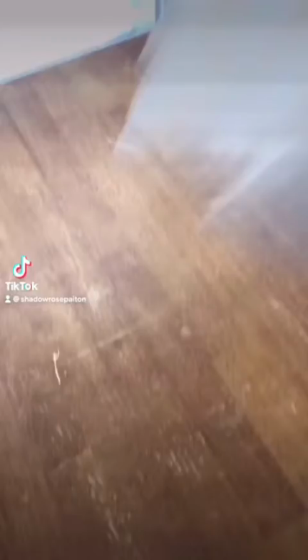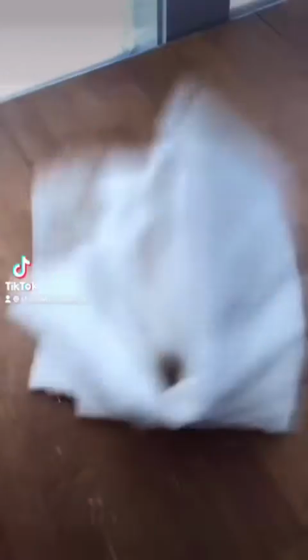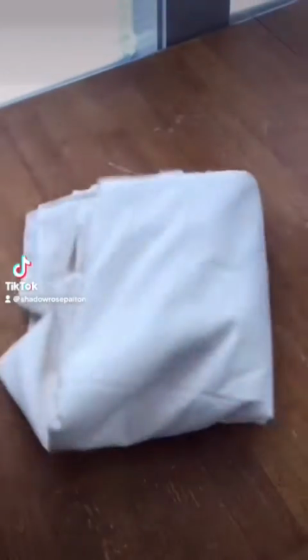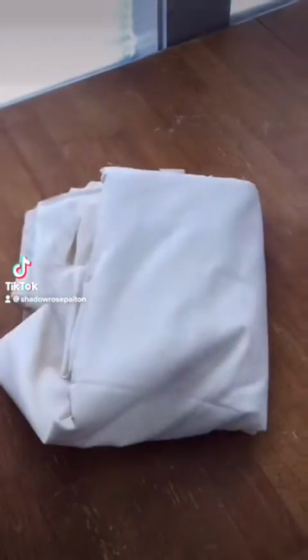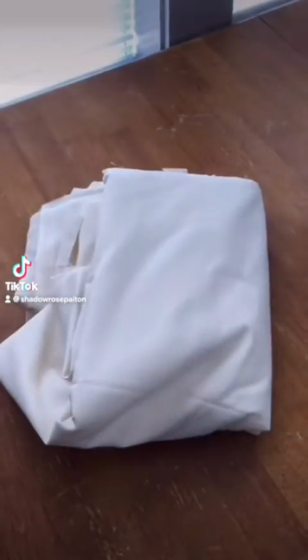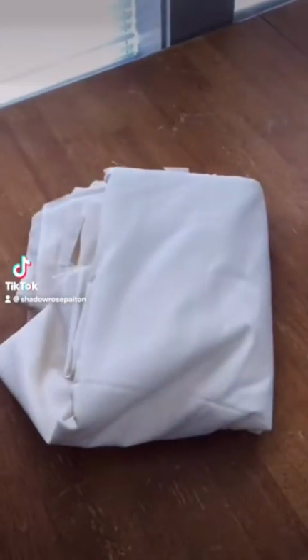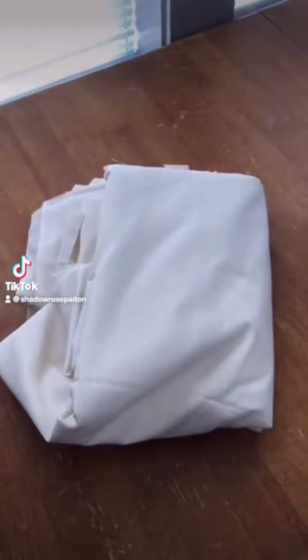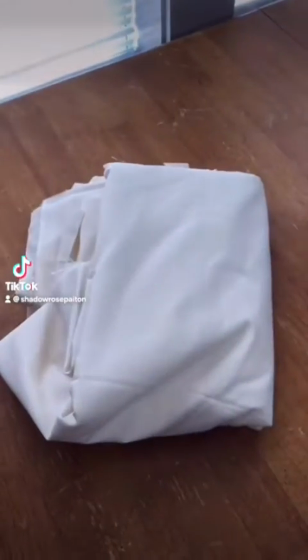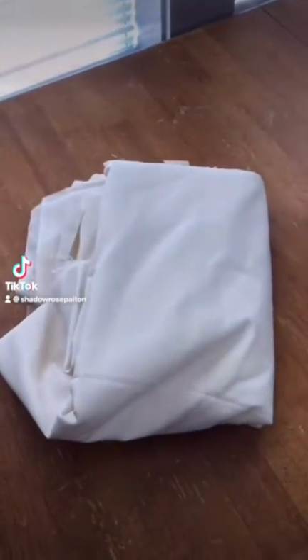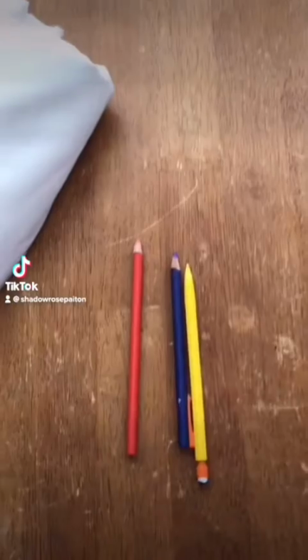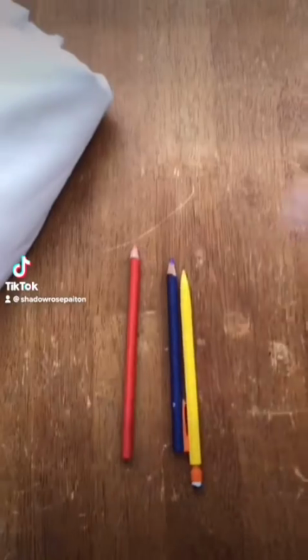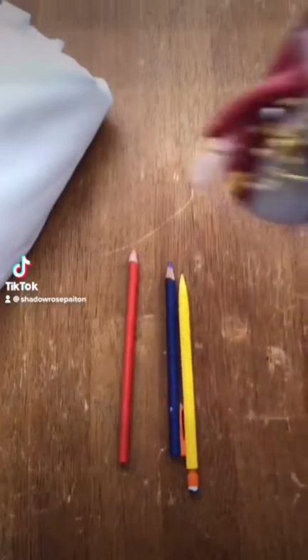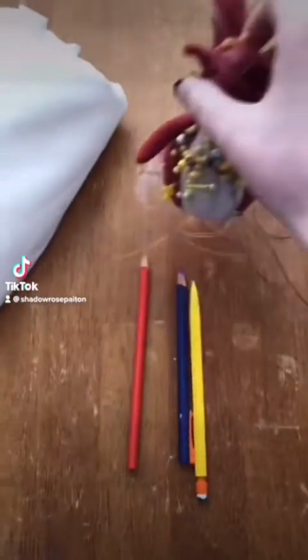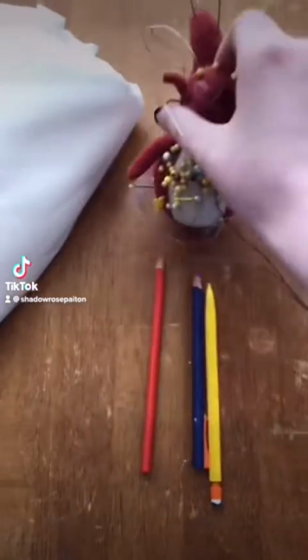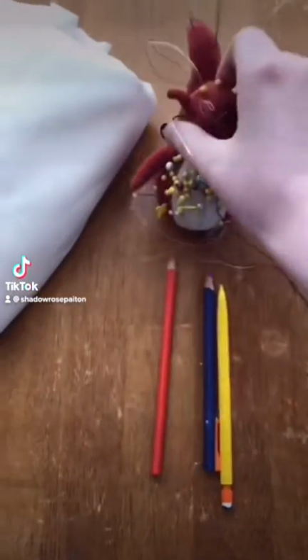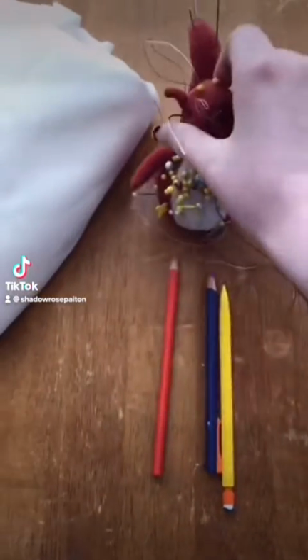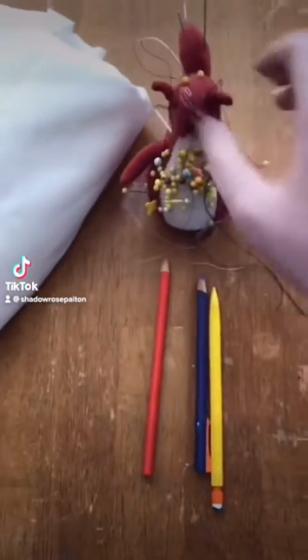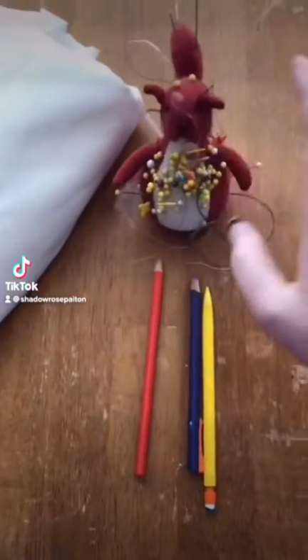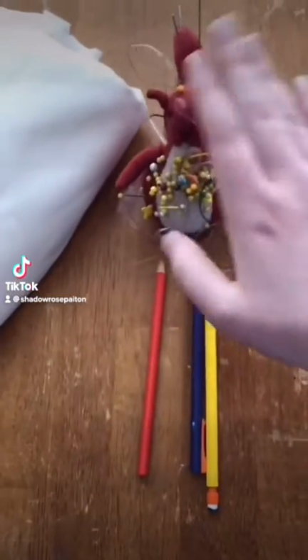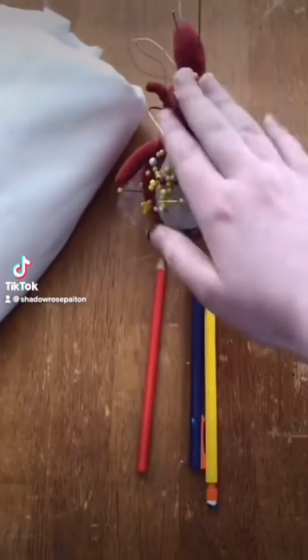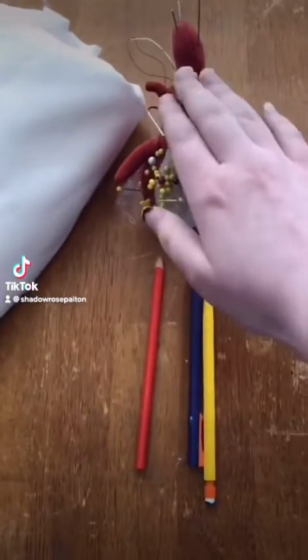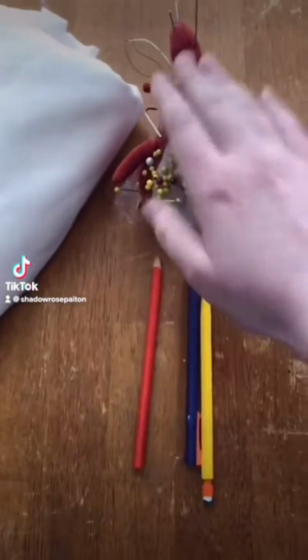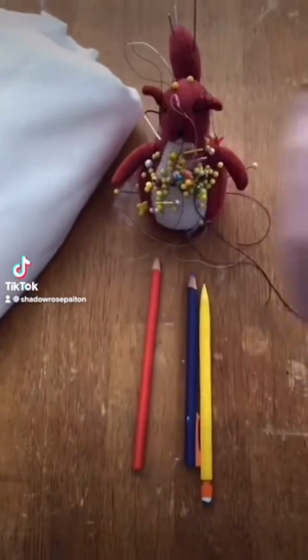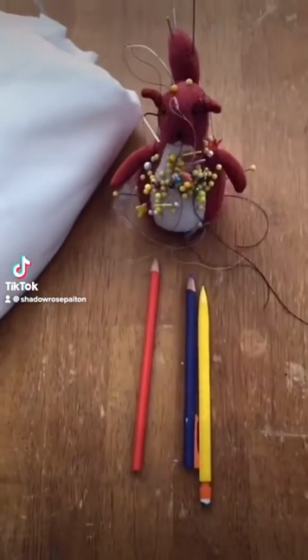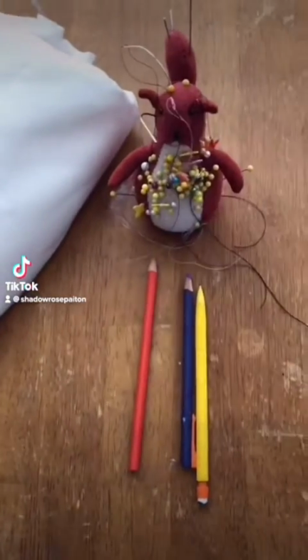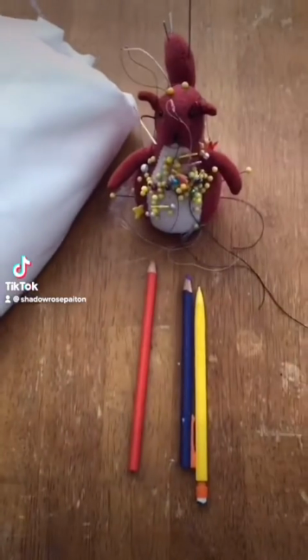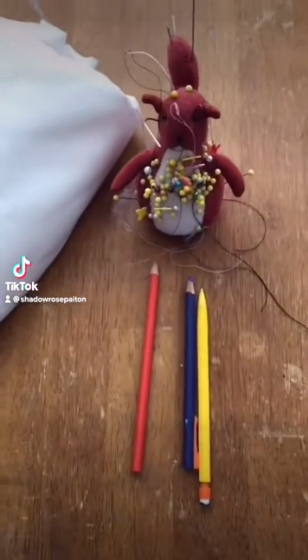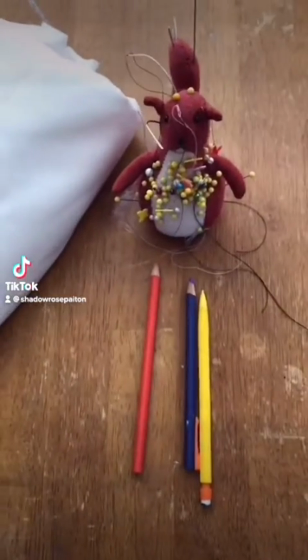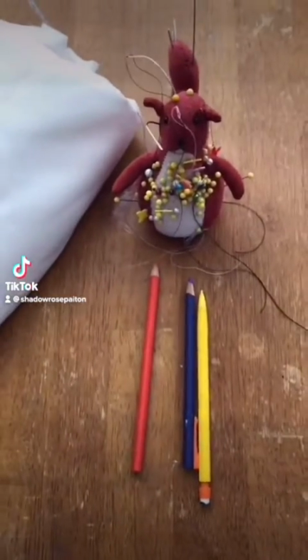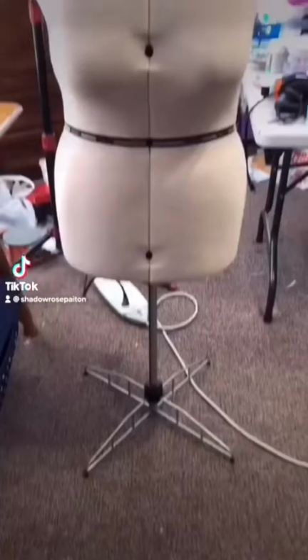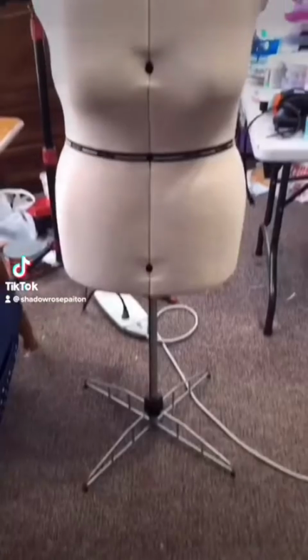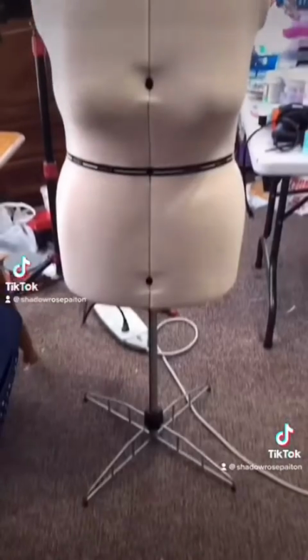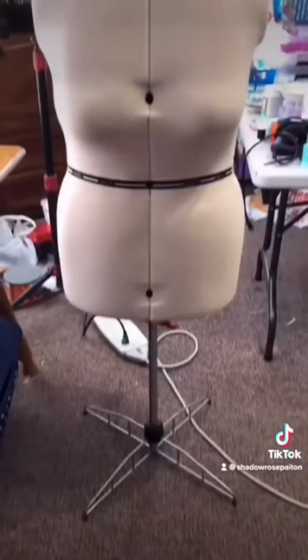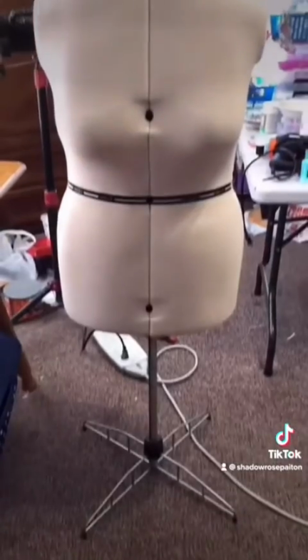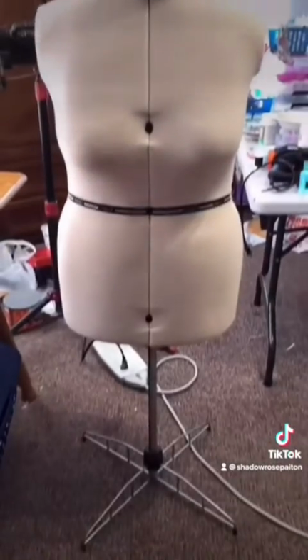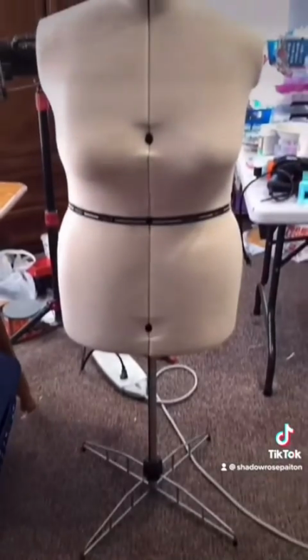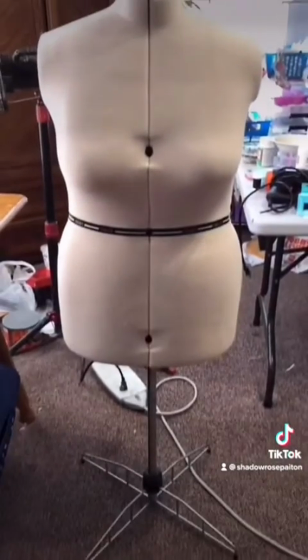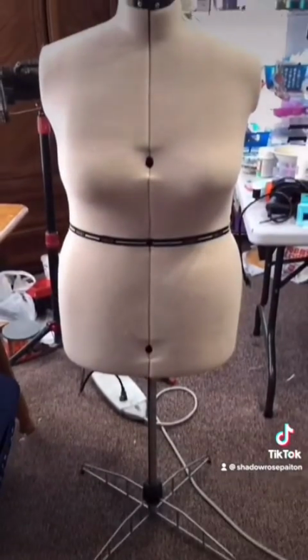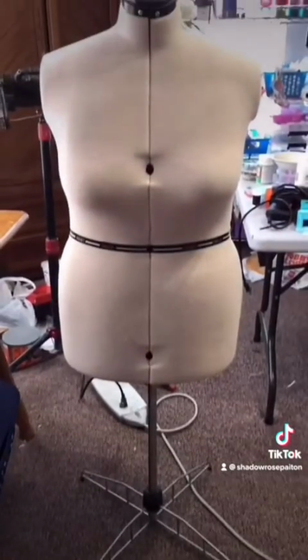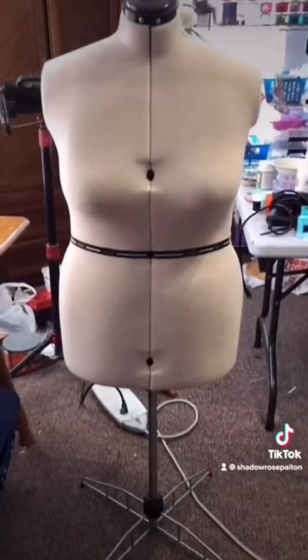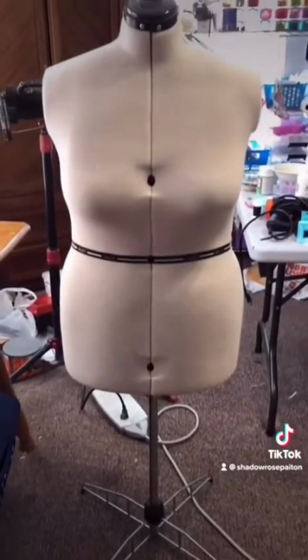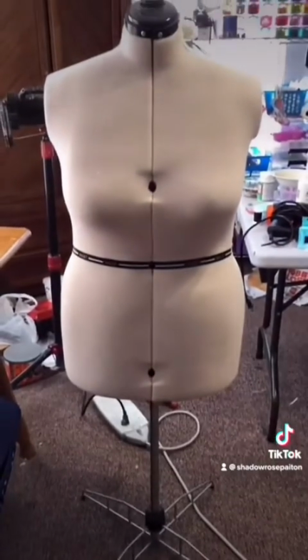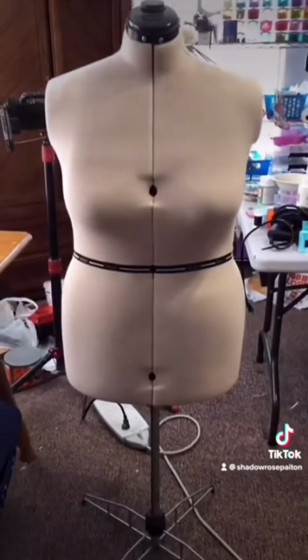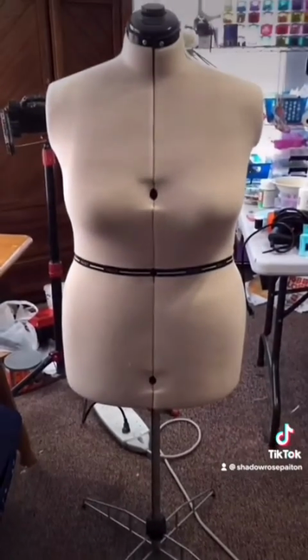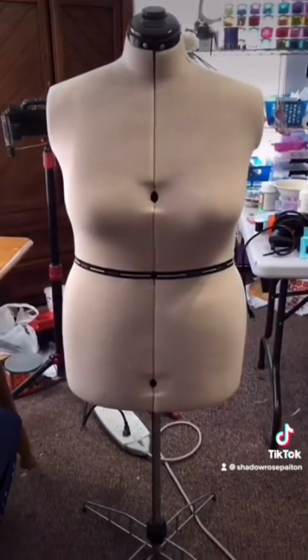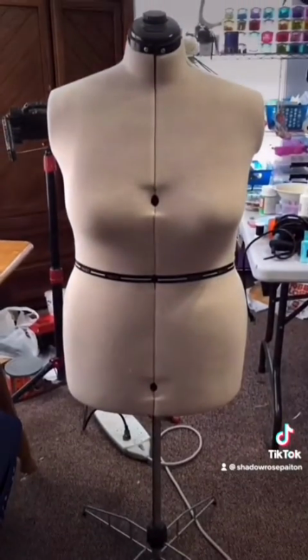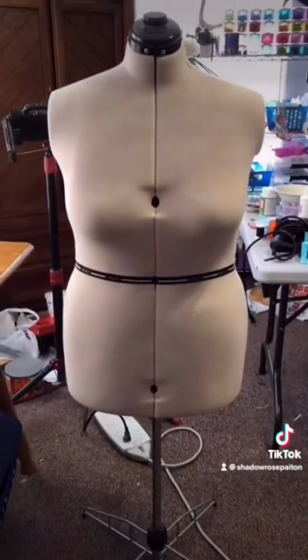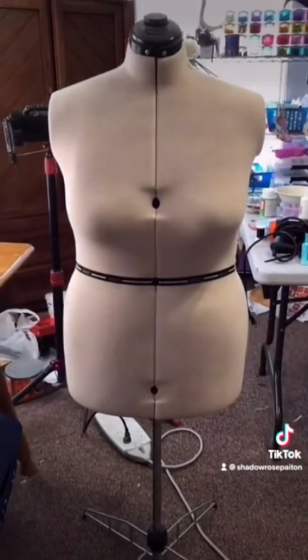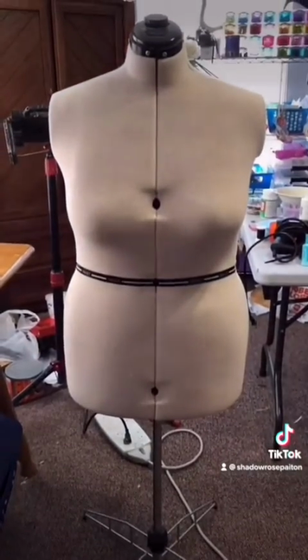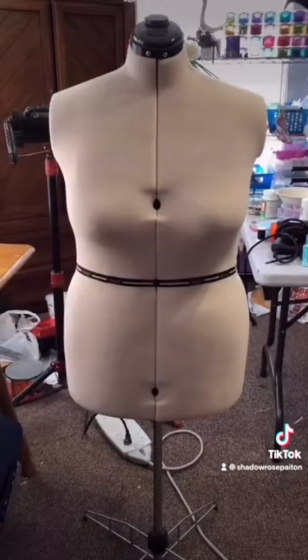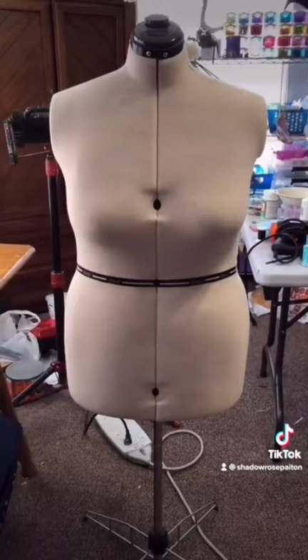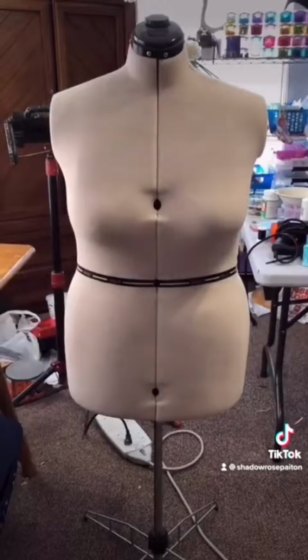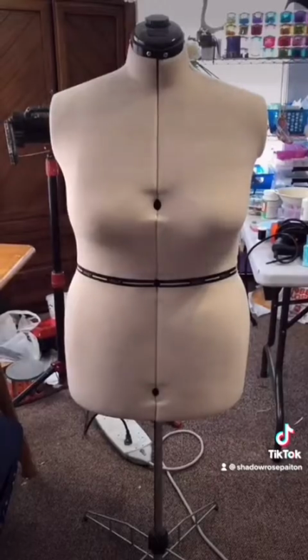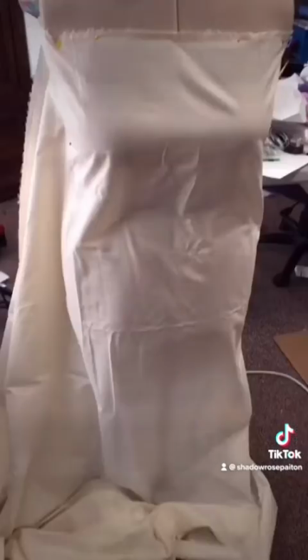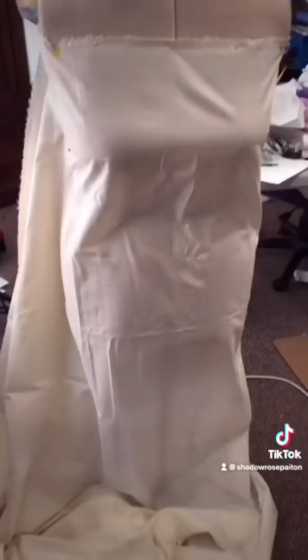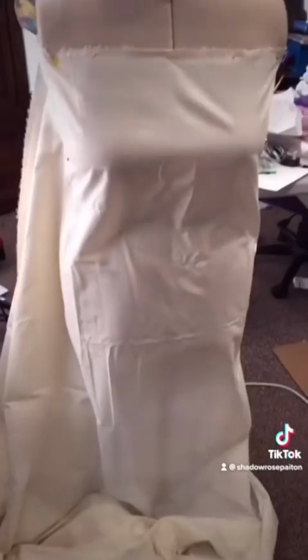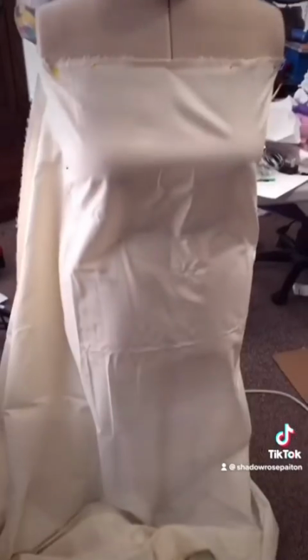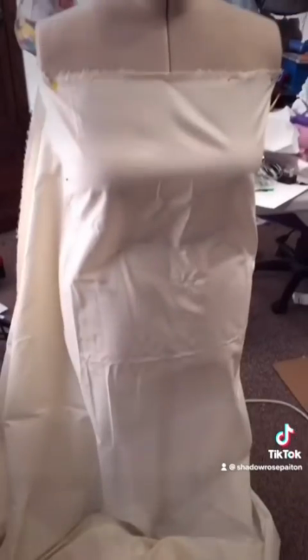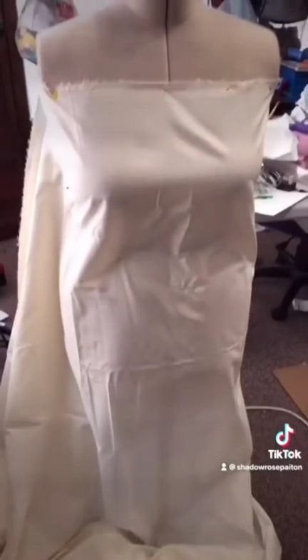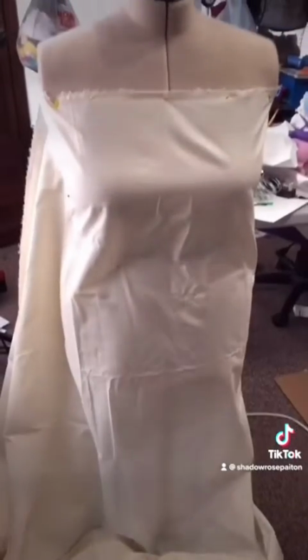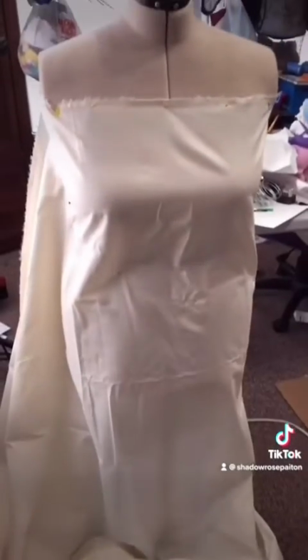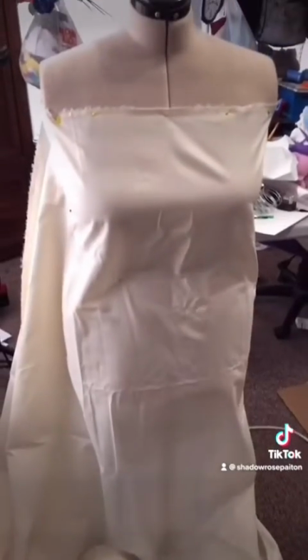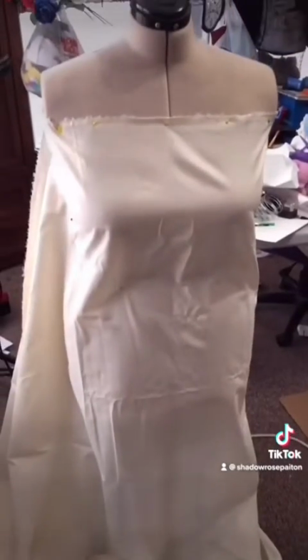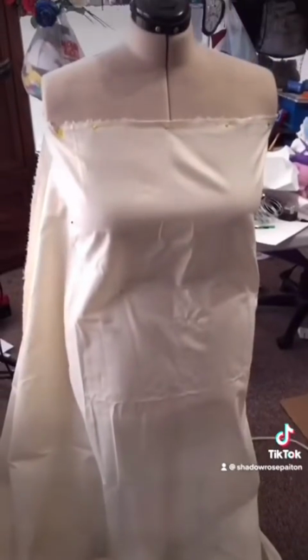Alrighty guys, it's finally happening! We're finally starting the pattern drafting for Draculaura, with the help of my lovely assistant, Patricia.